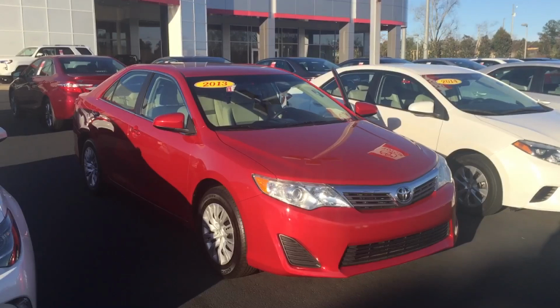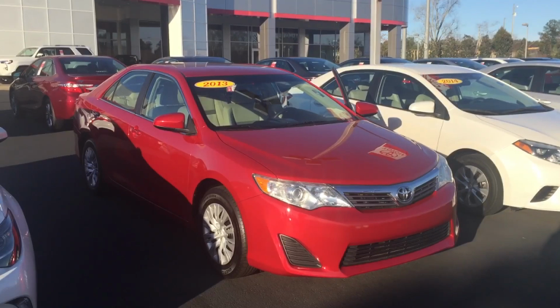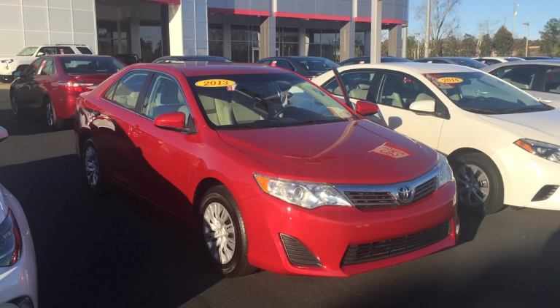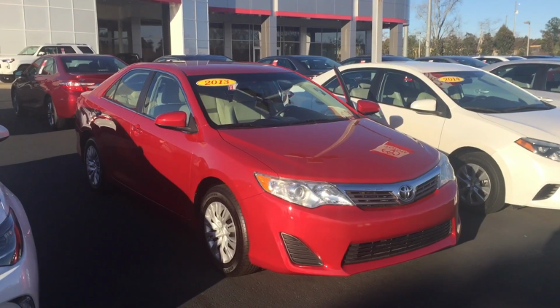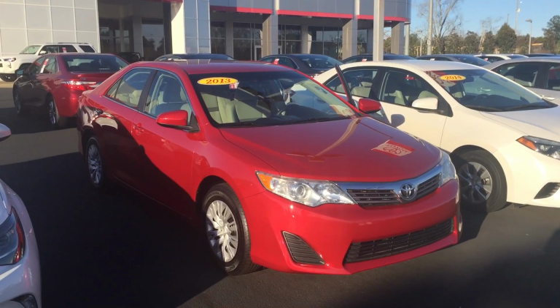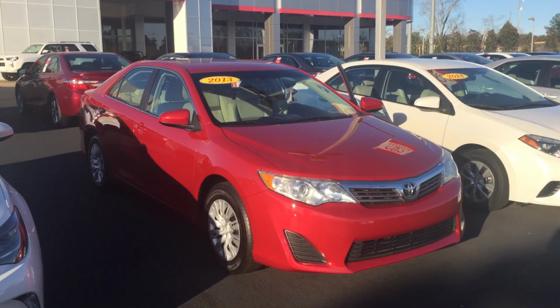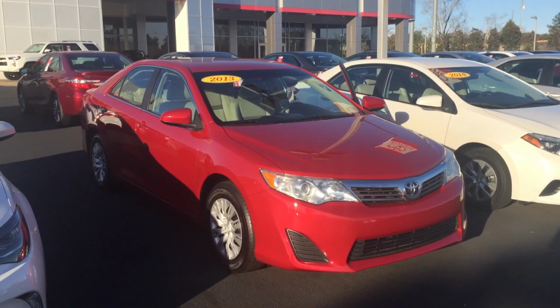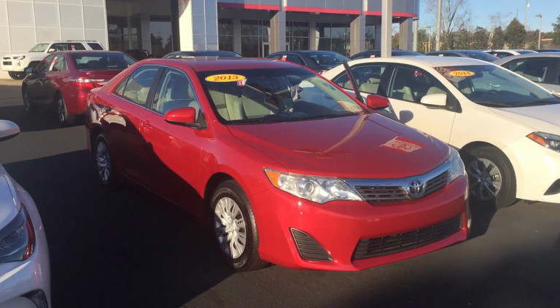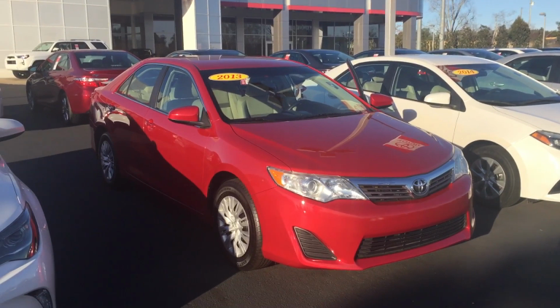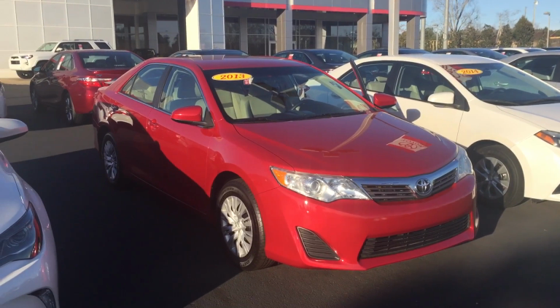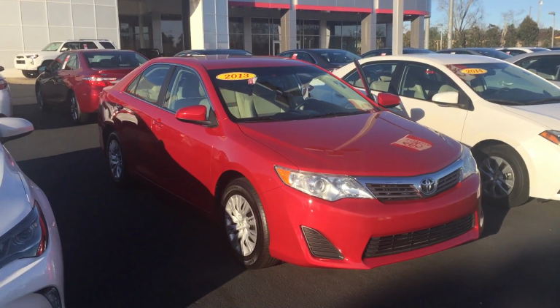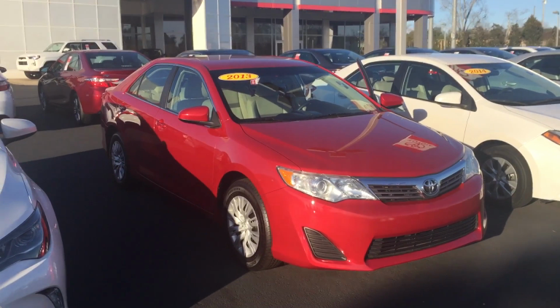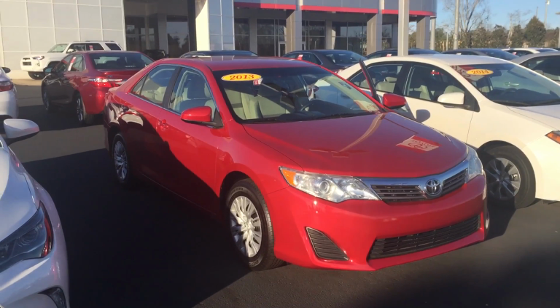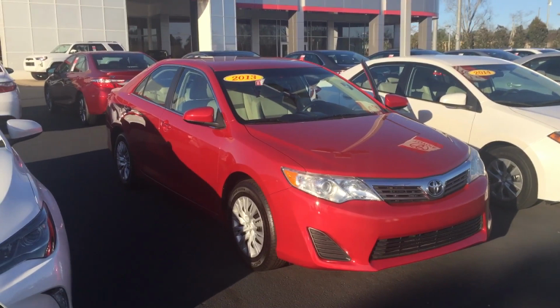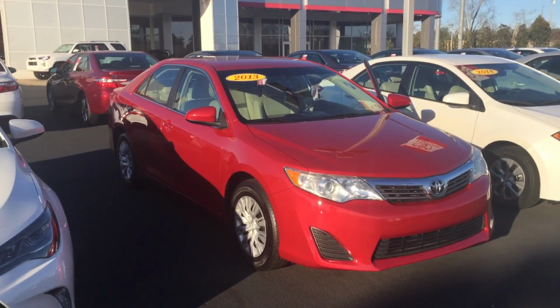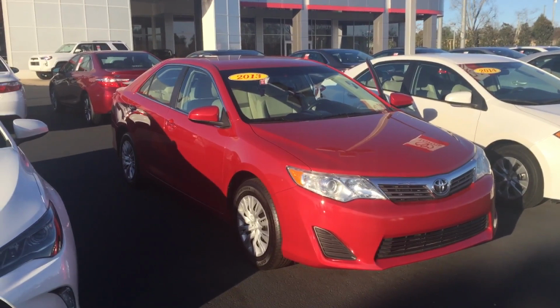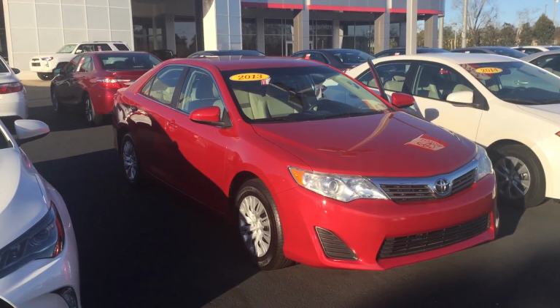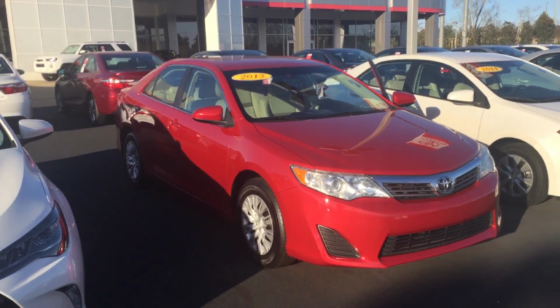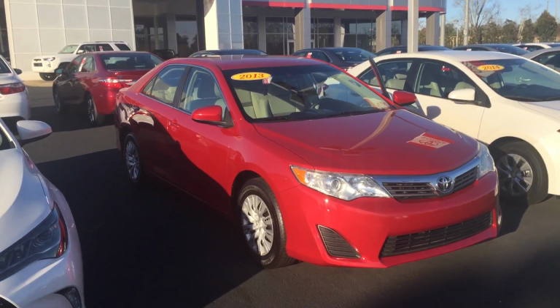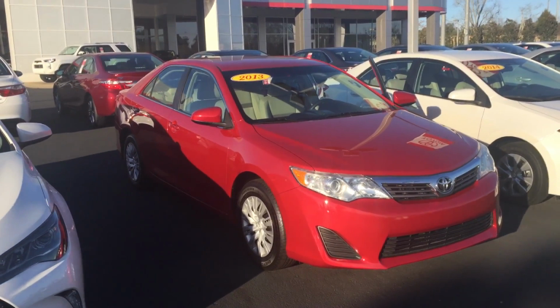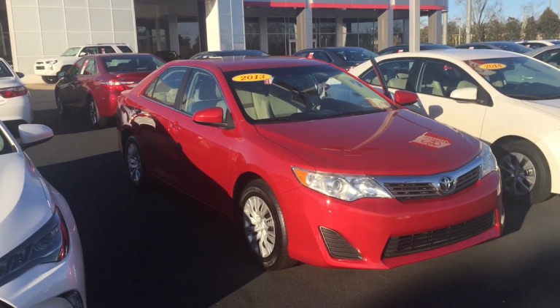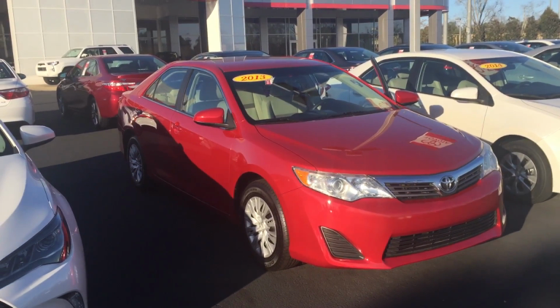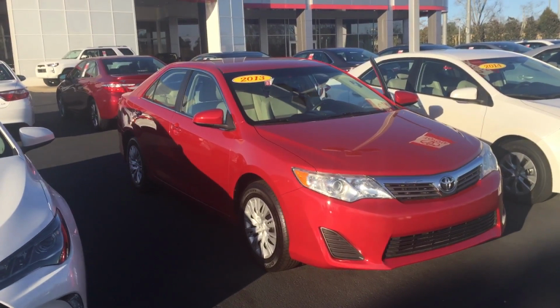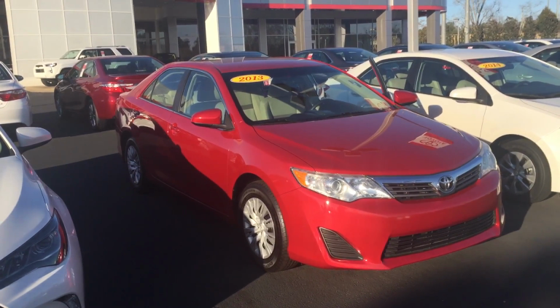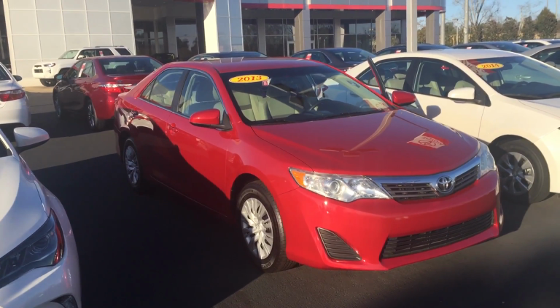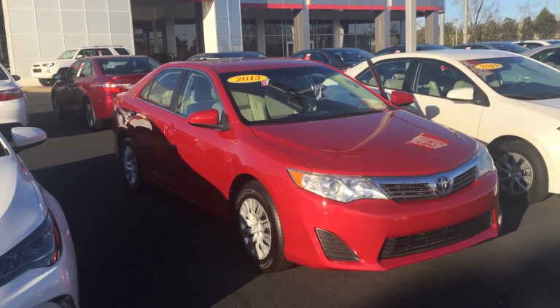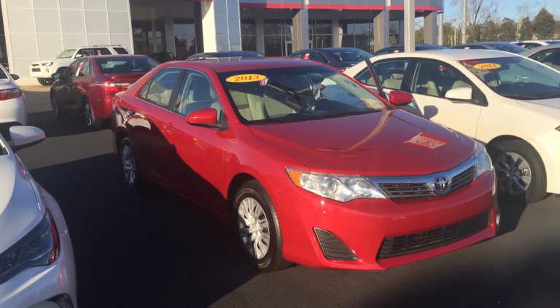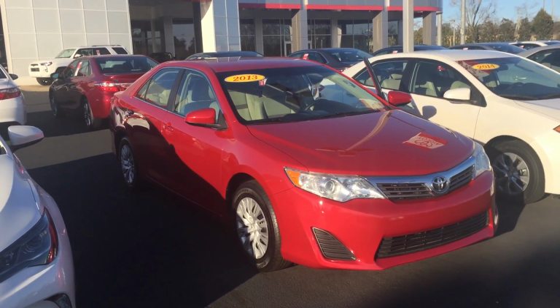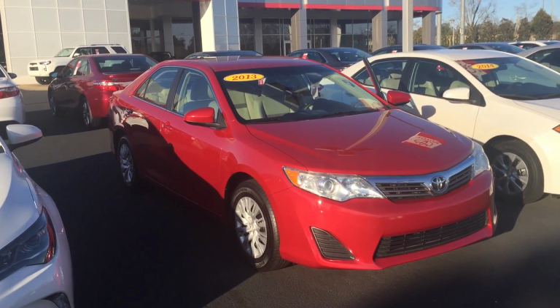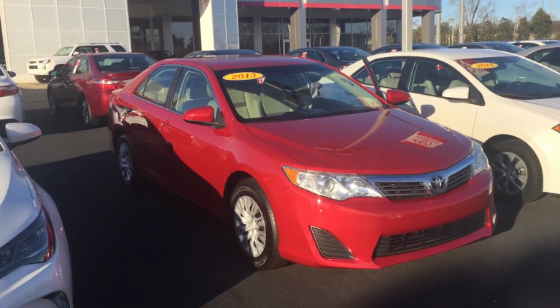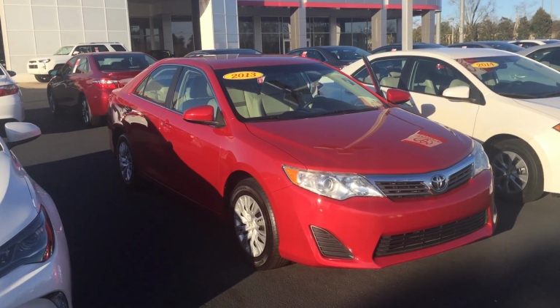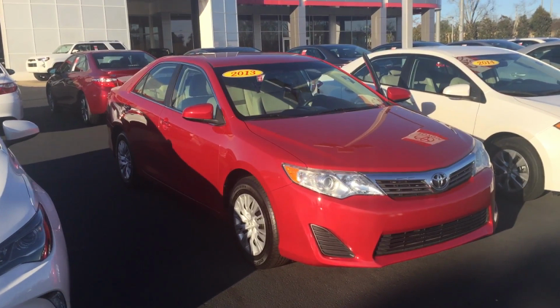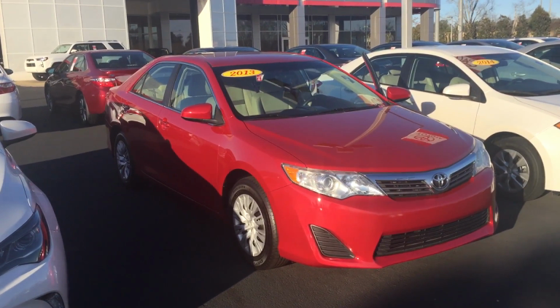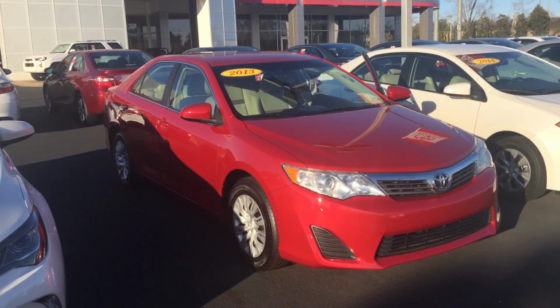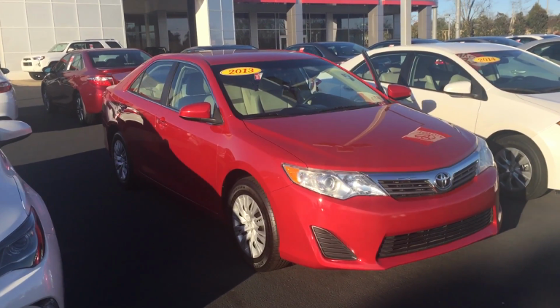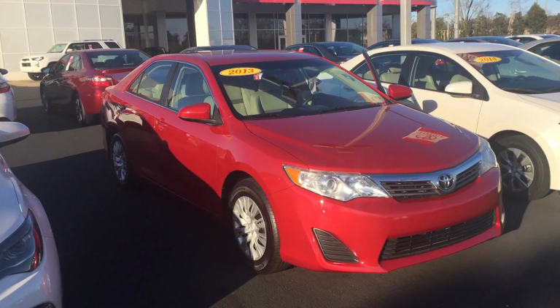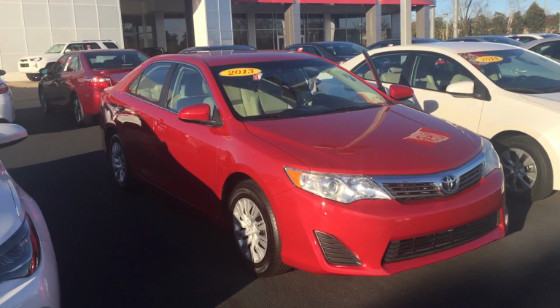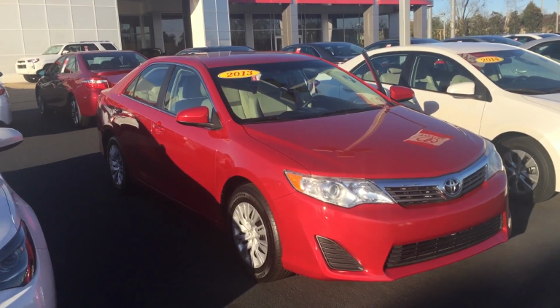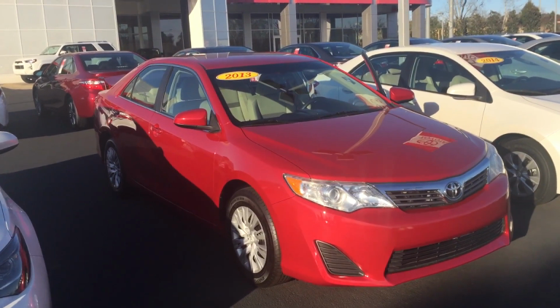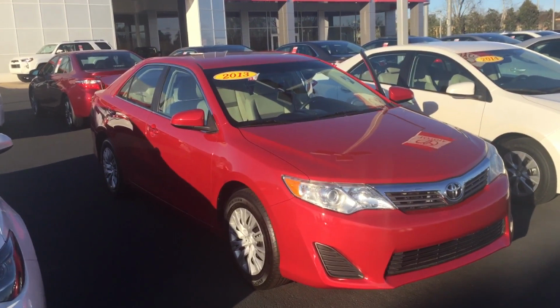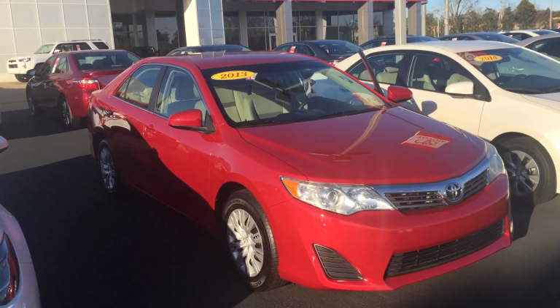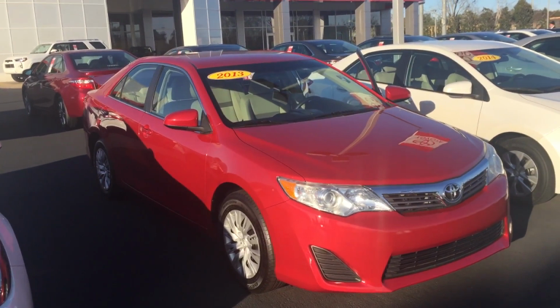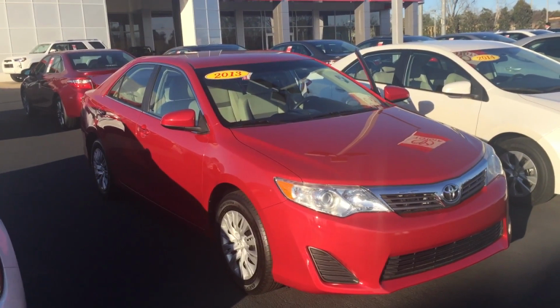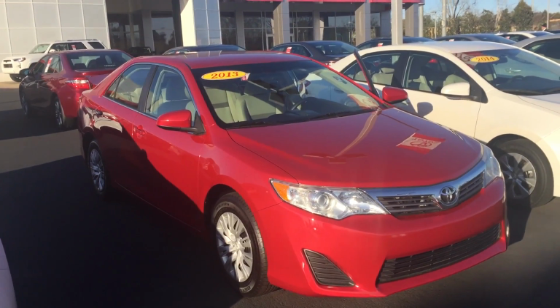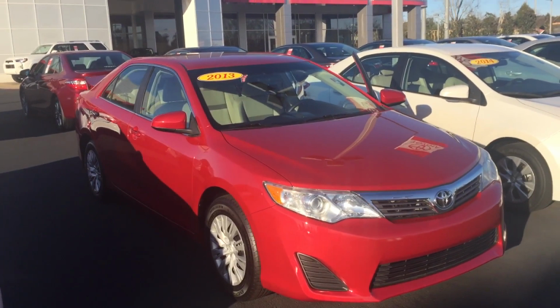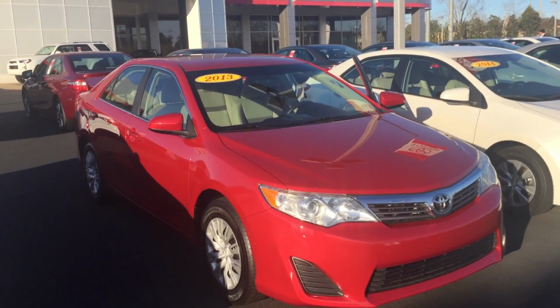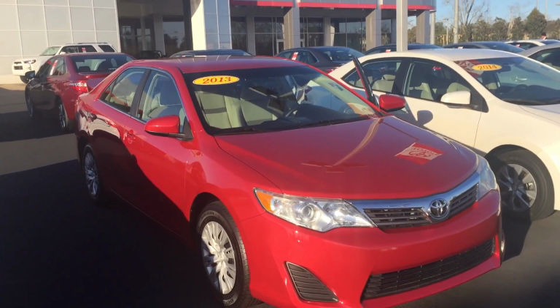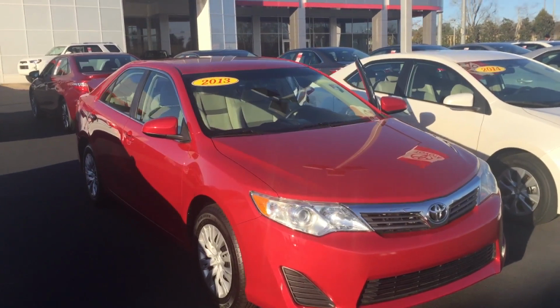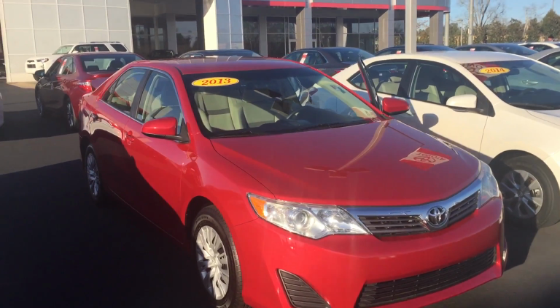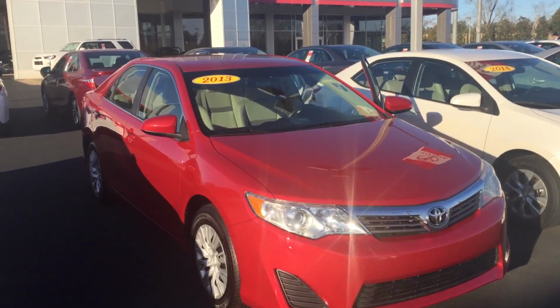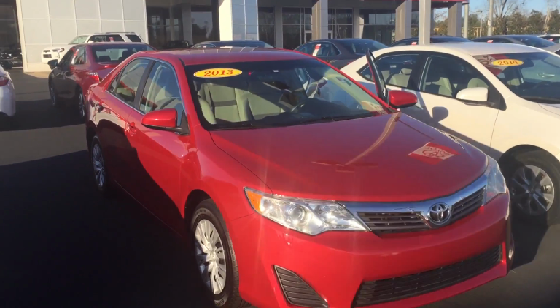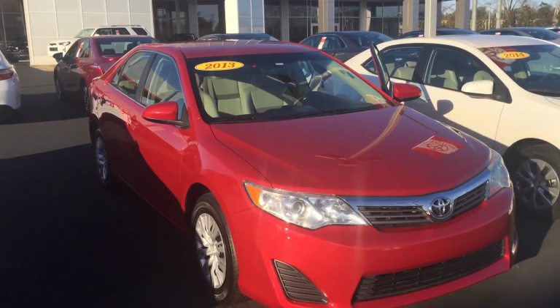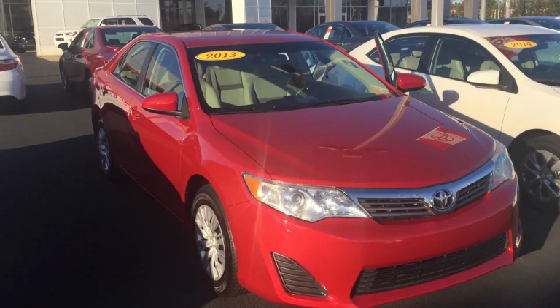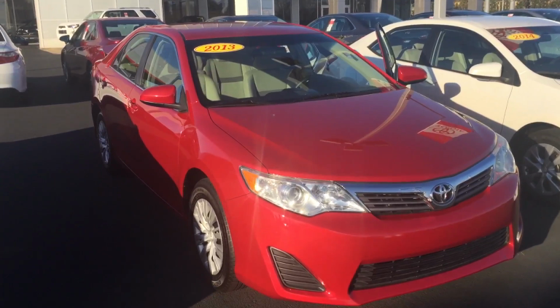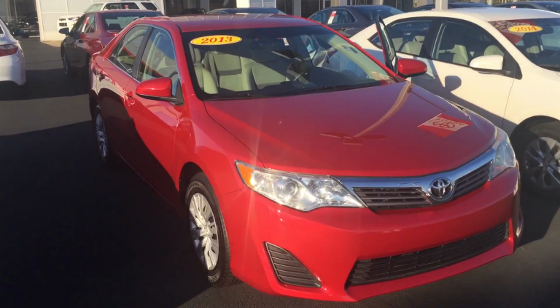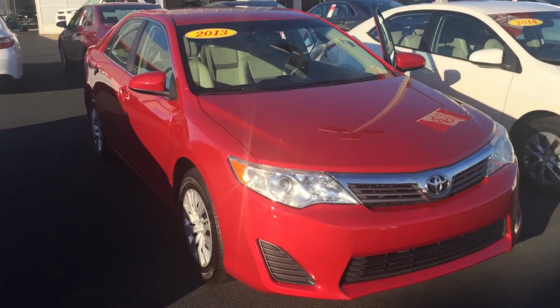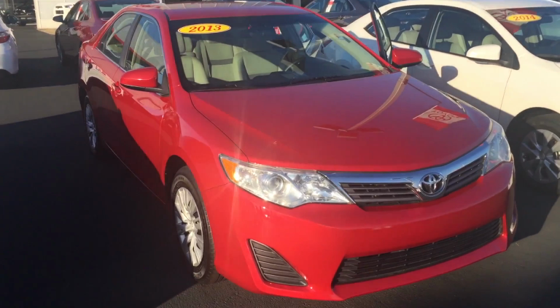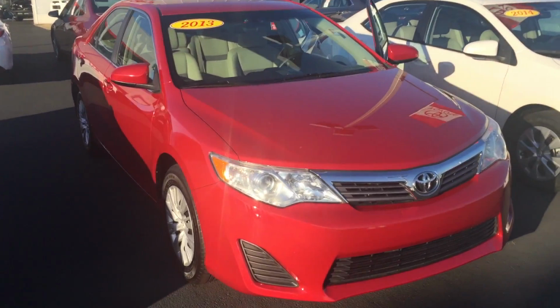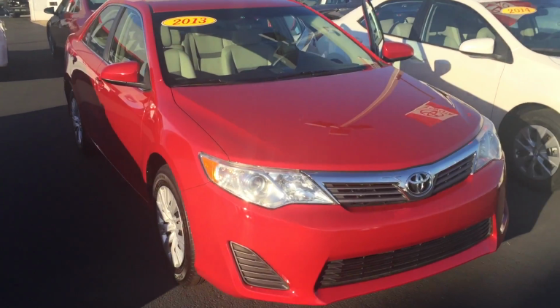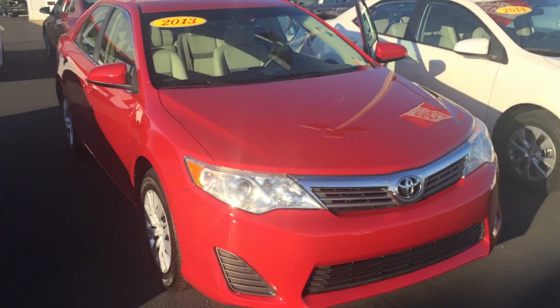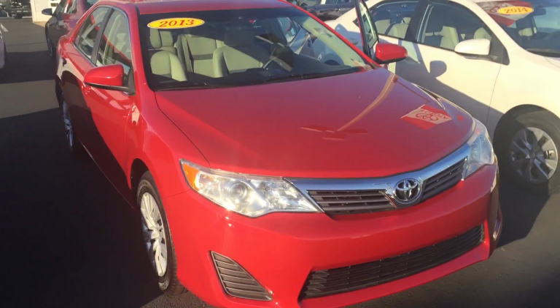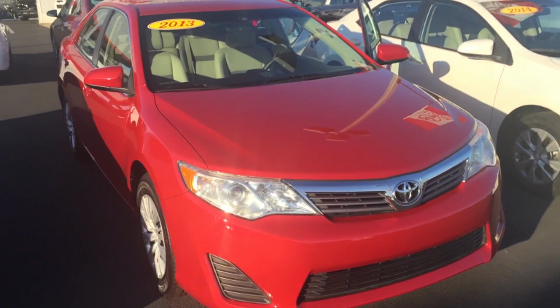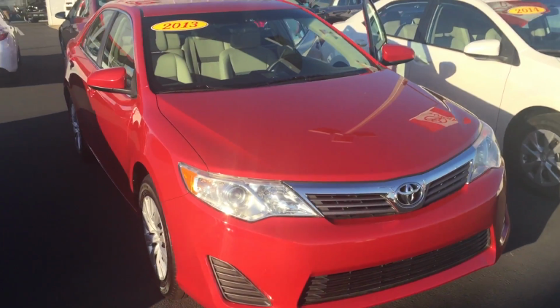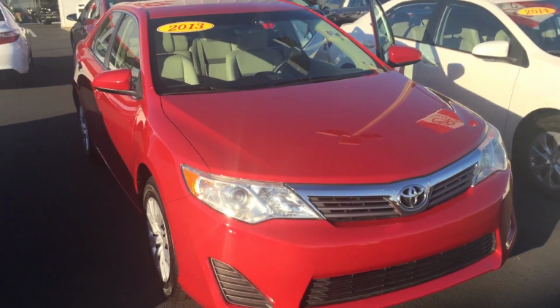Hey Adrian, this is Jody Heisel at LaGrange Toyota. I got your inquiry on the 2013 Camry.